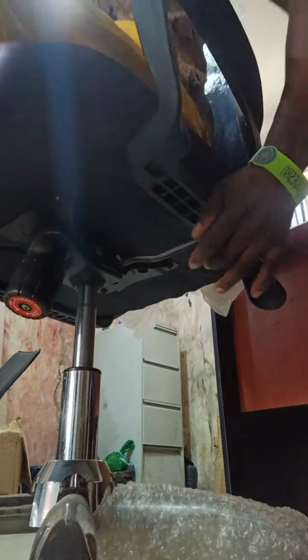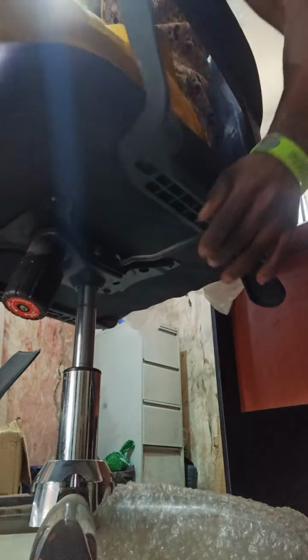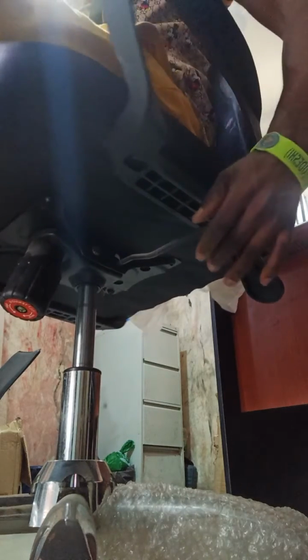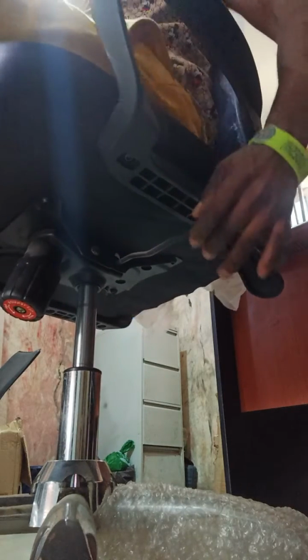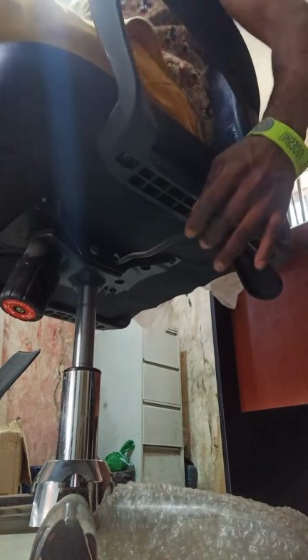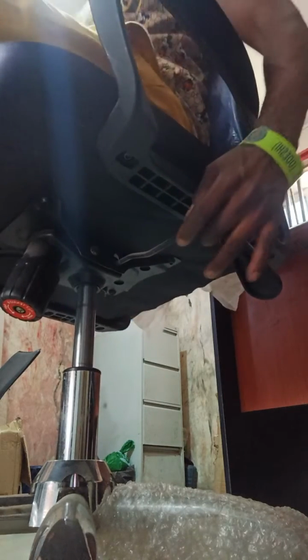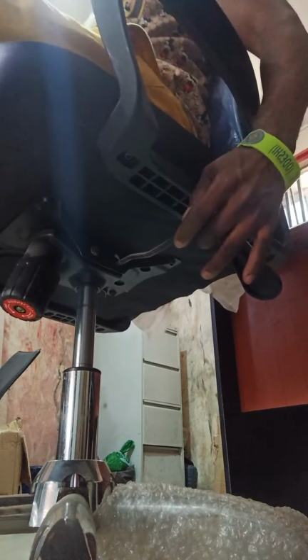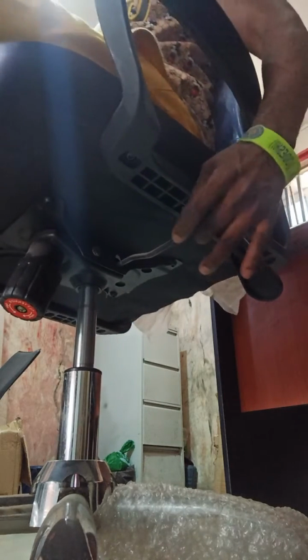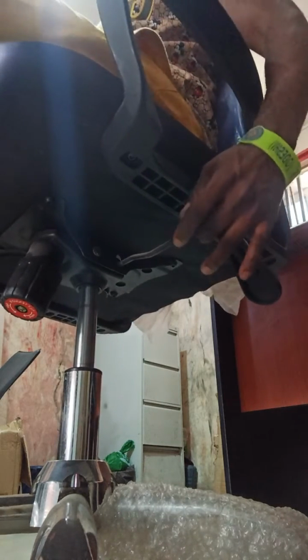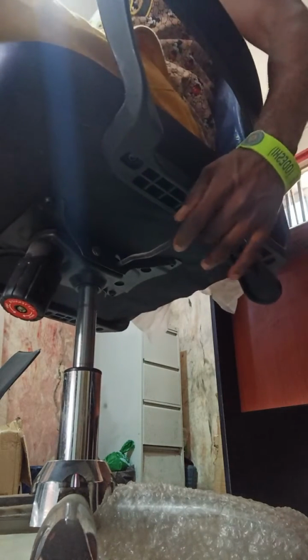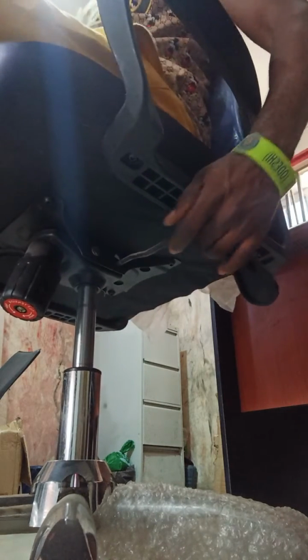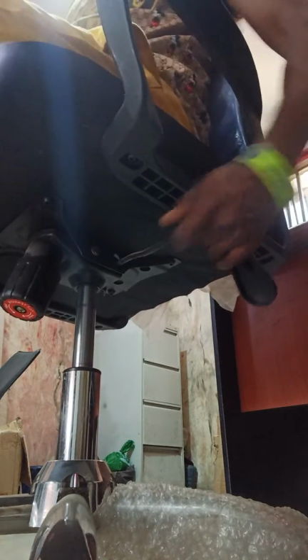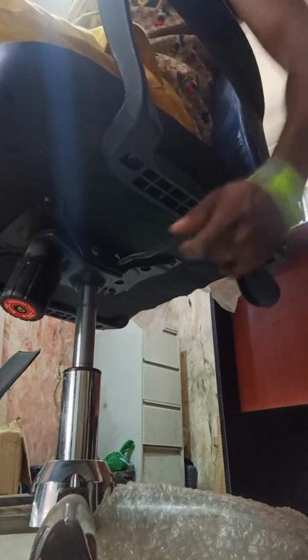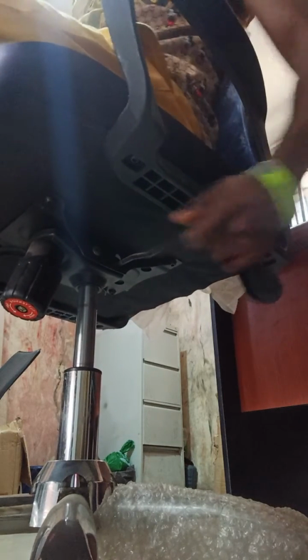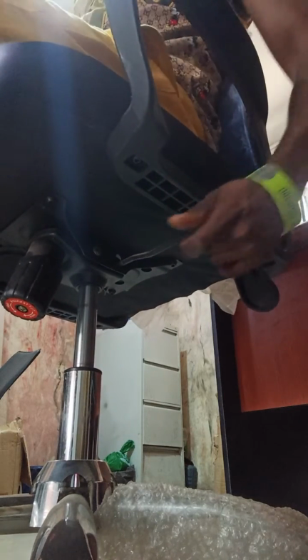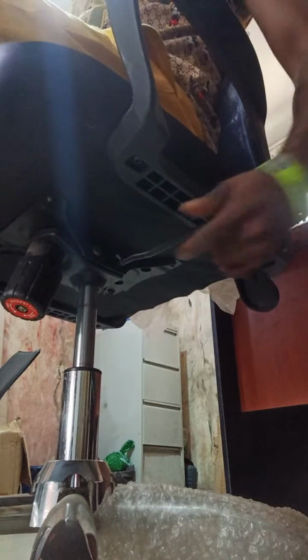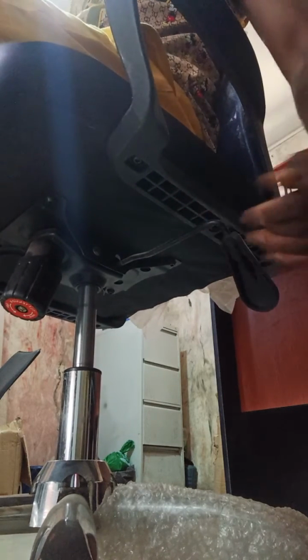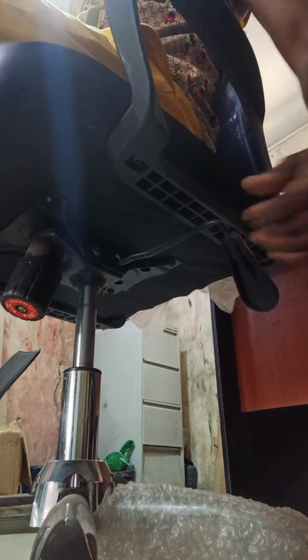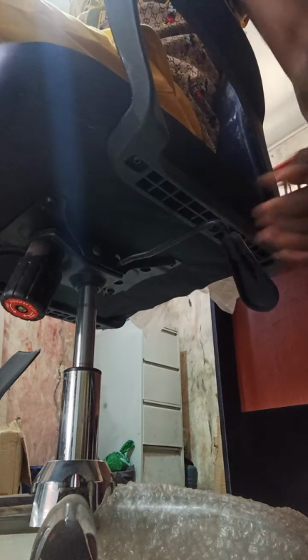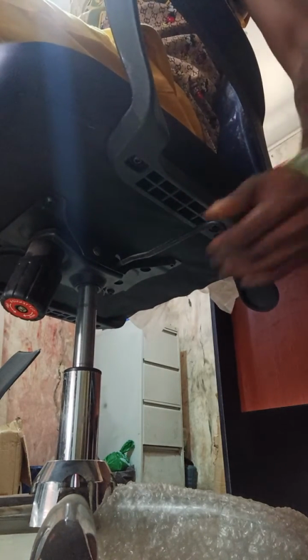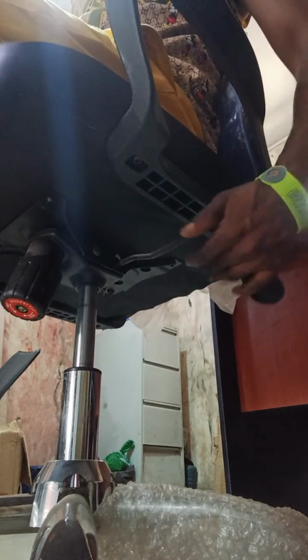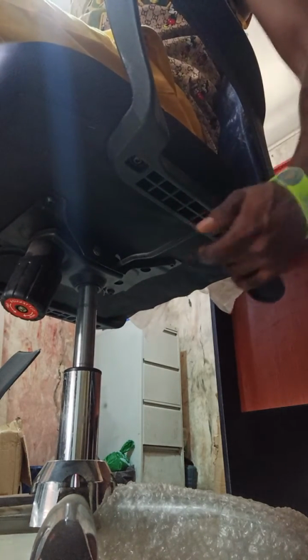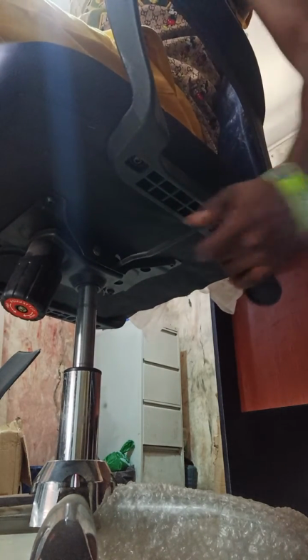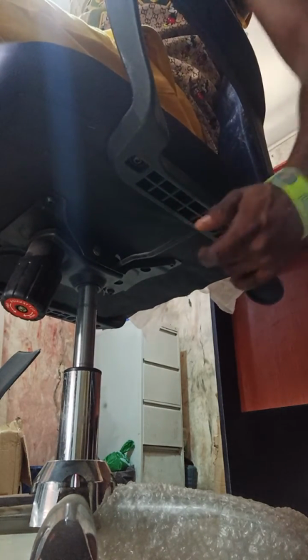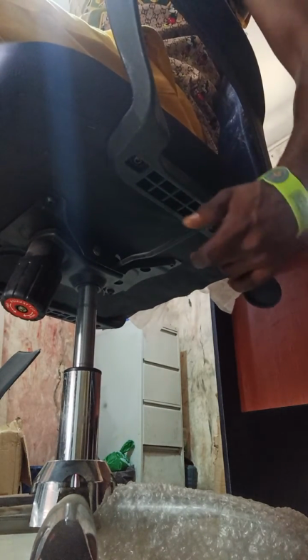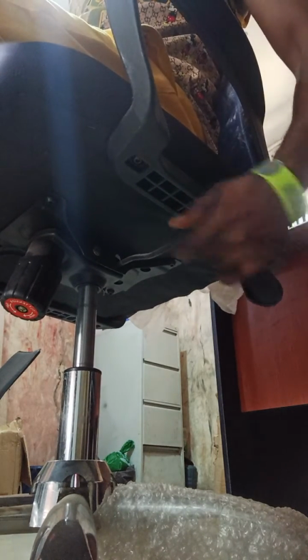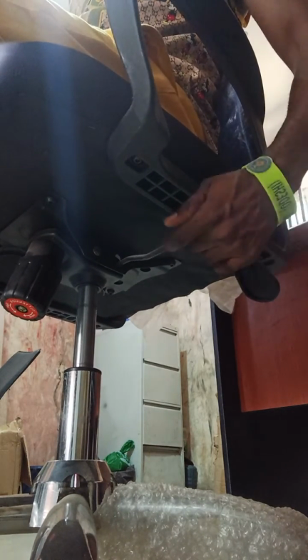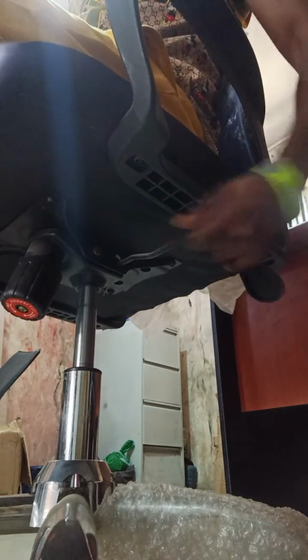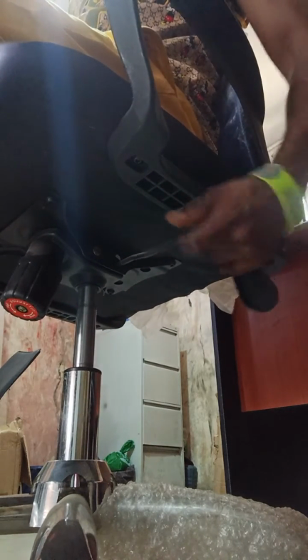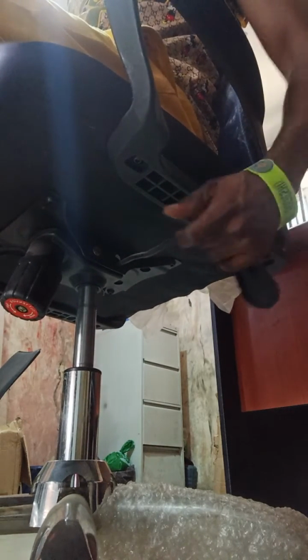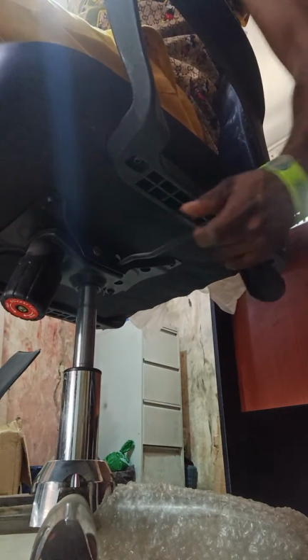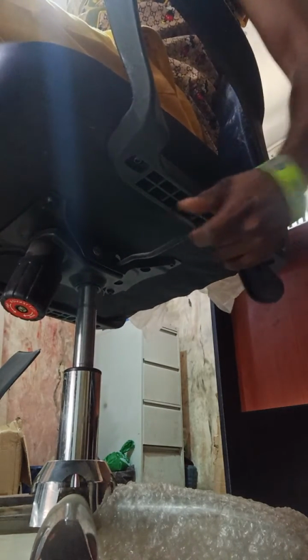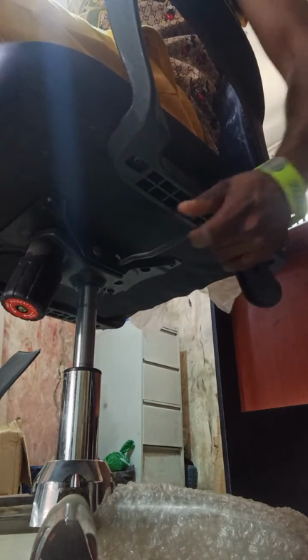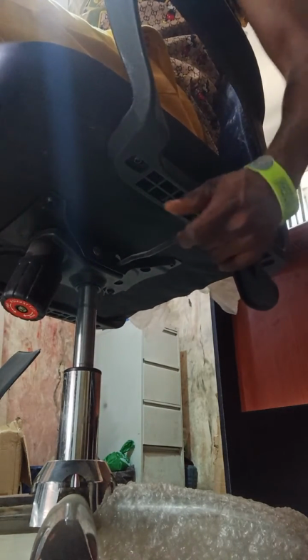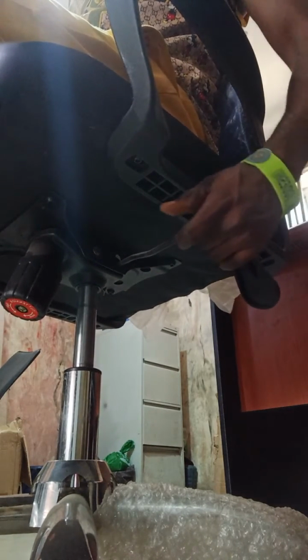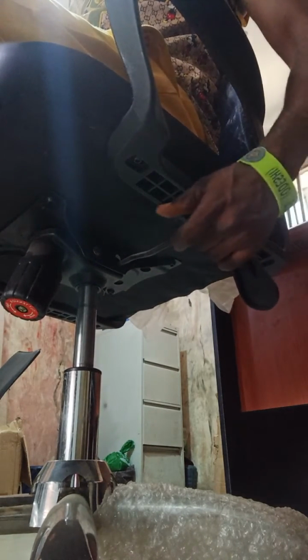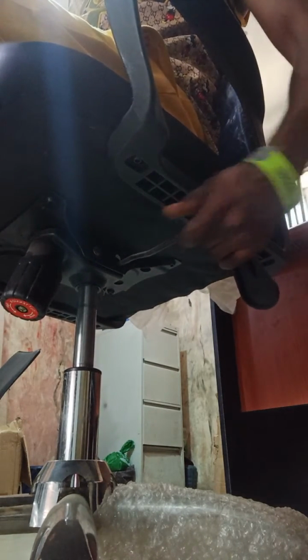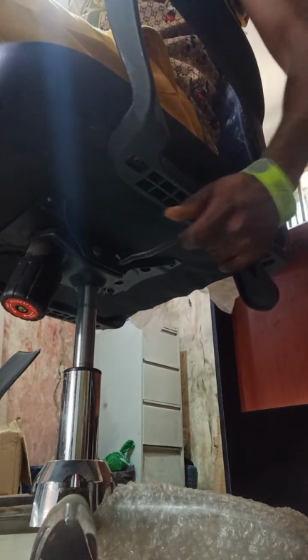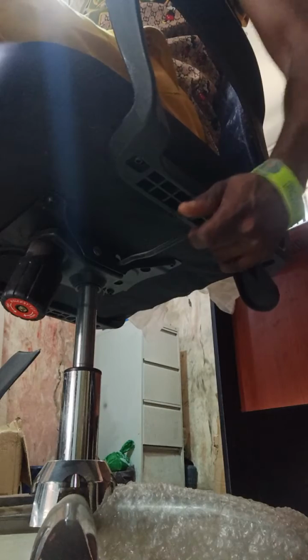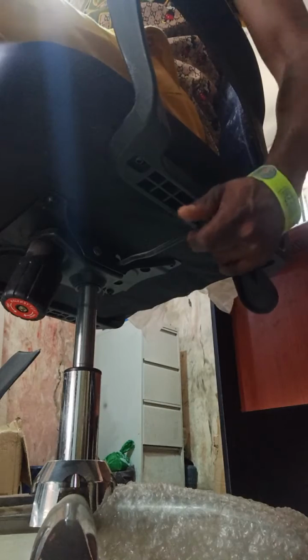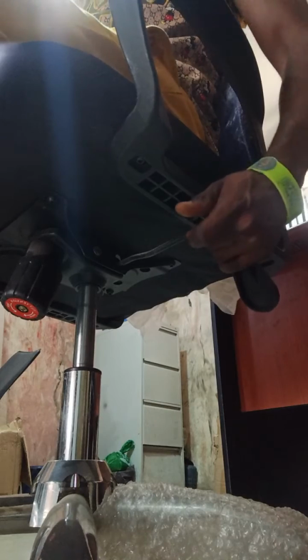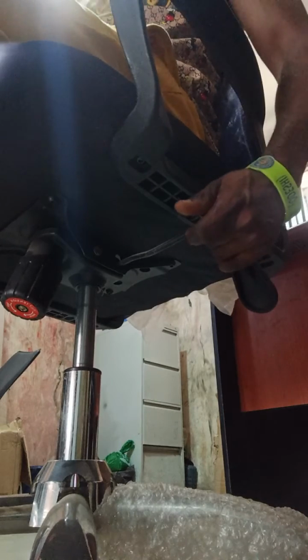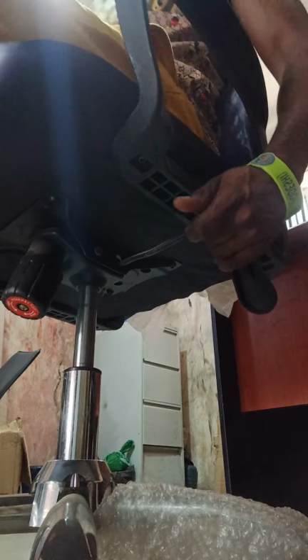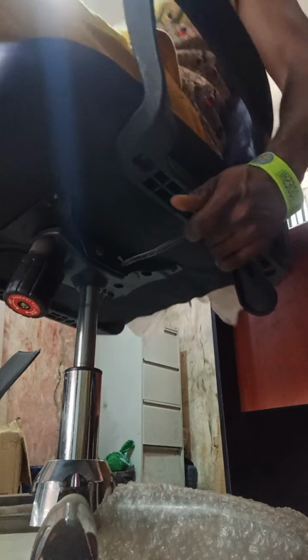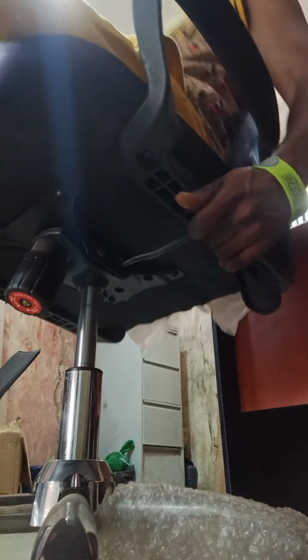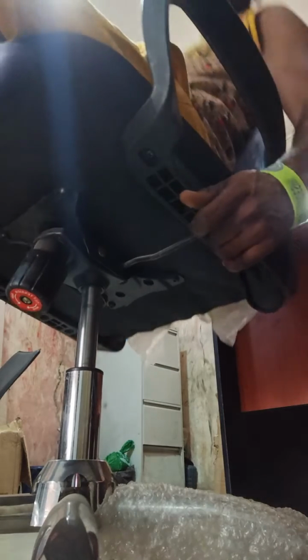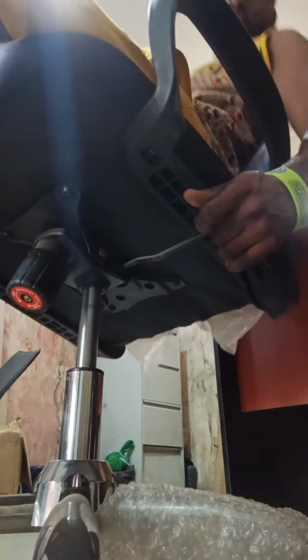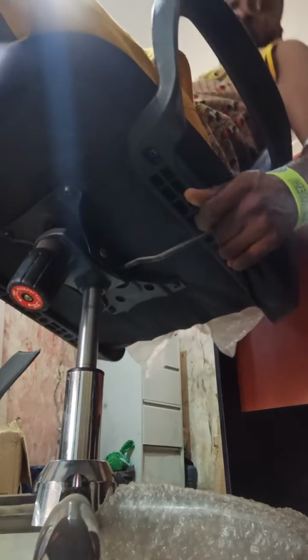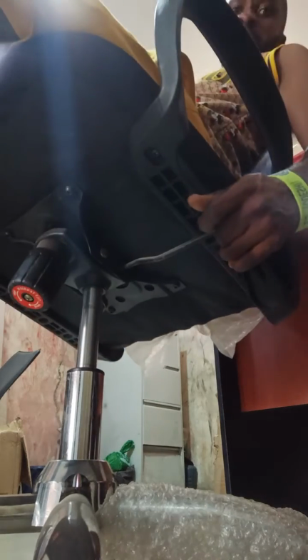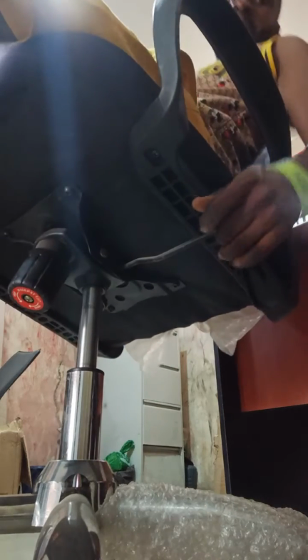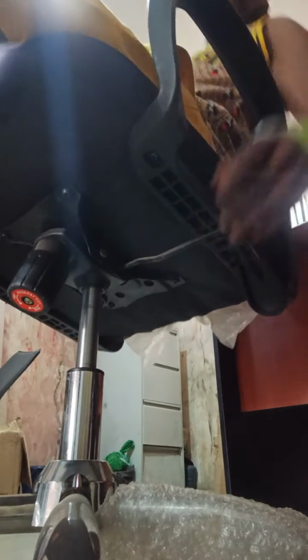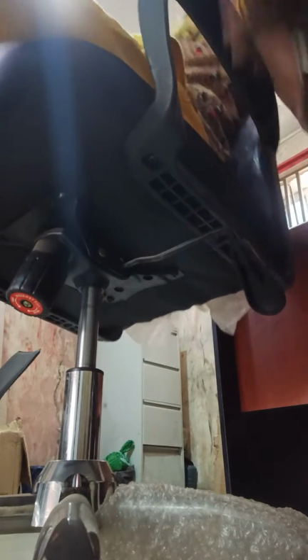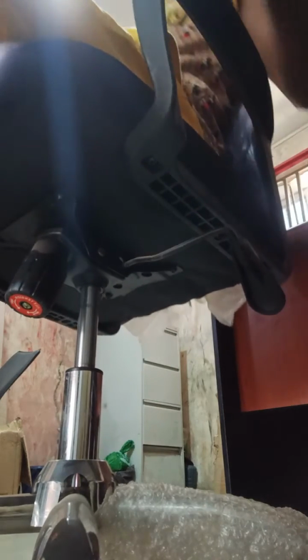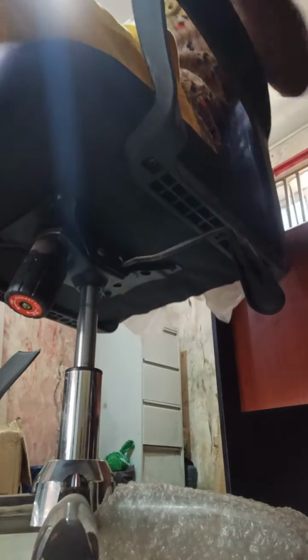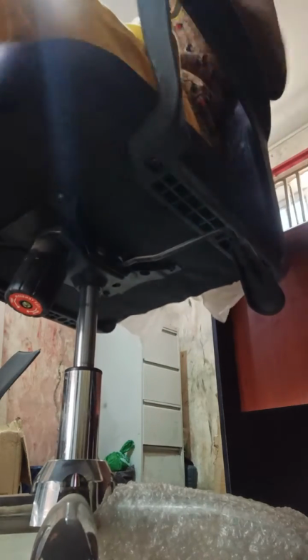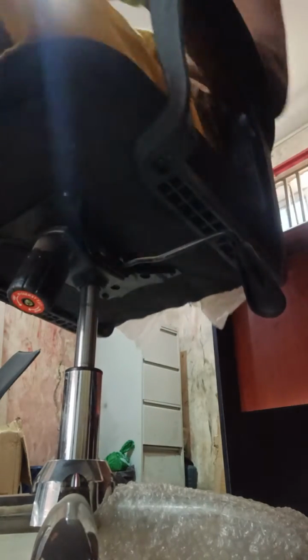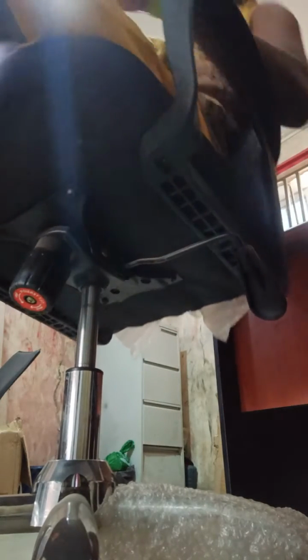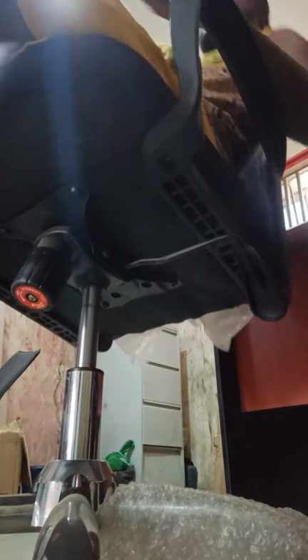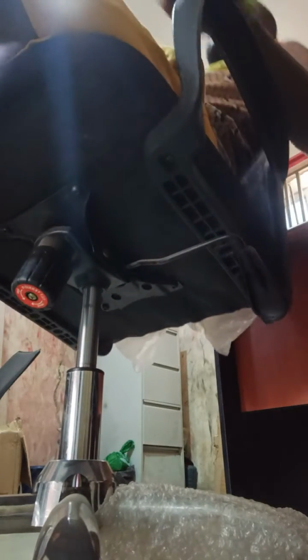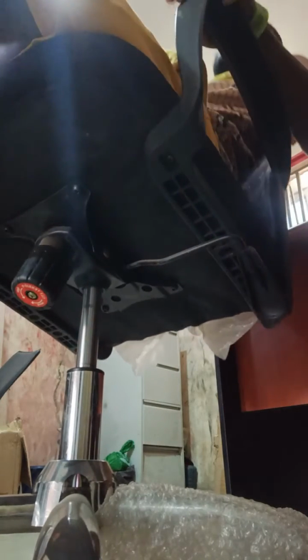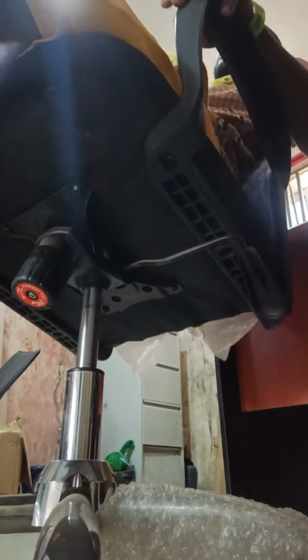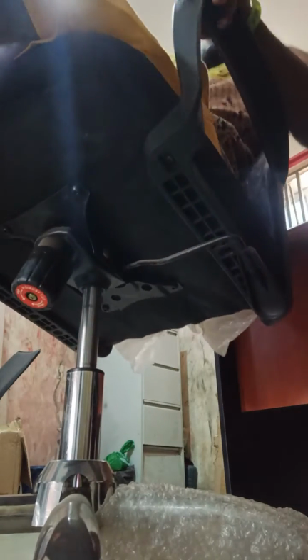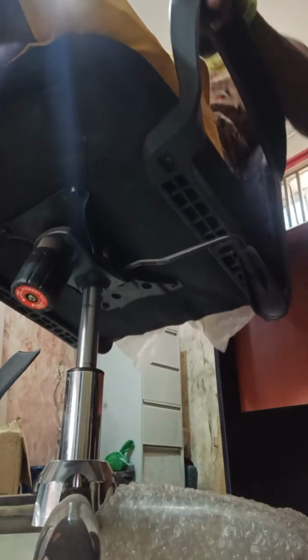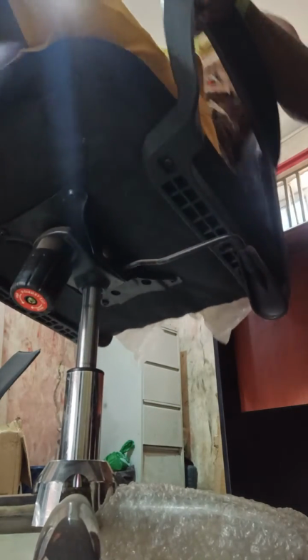But if you want to recline, make sure you pull this lever out — pull it out so you can unlock the chair, so the back can now flip back easily.